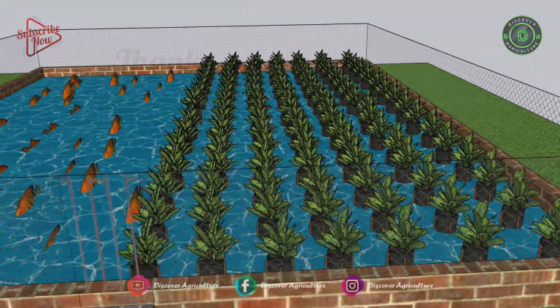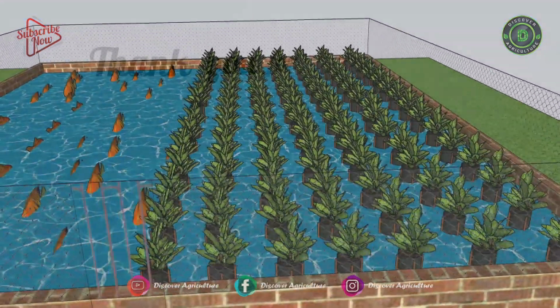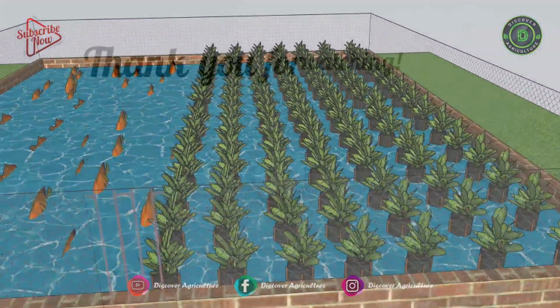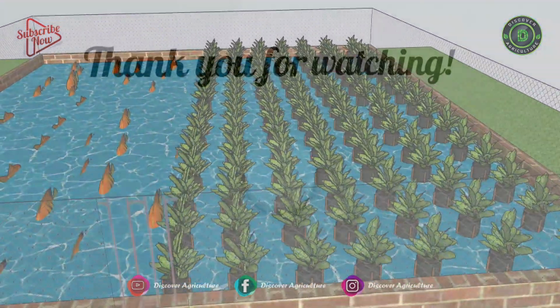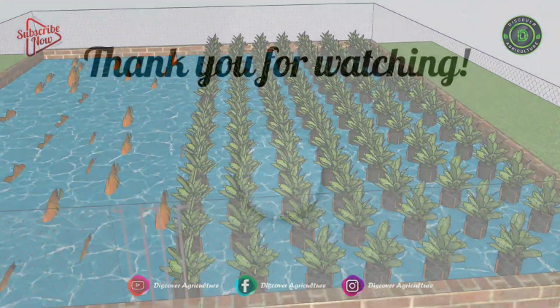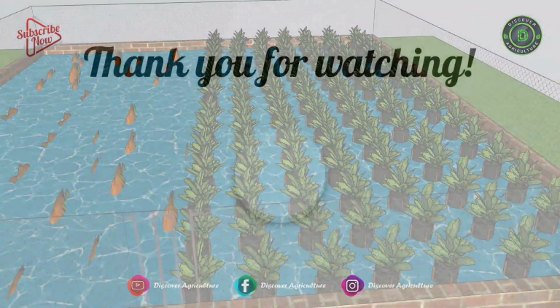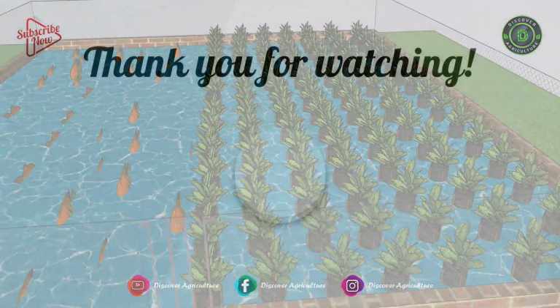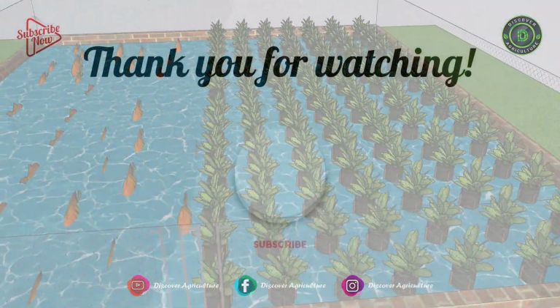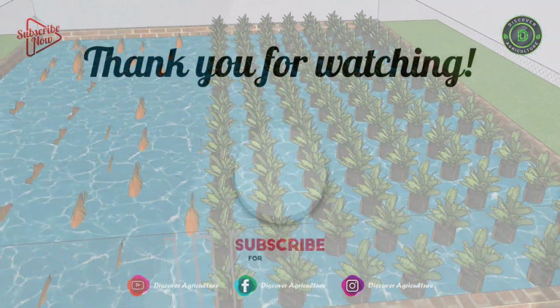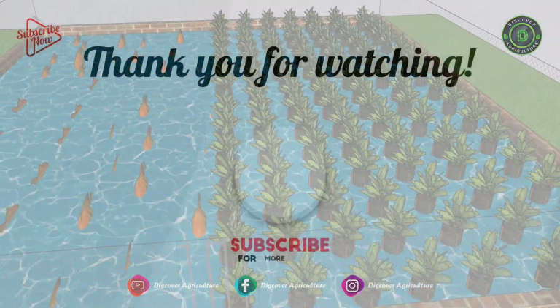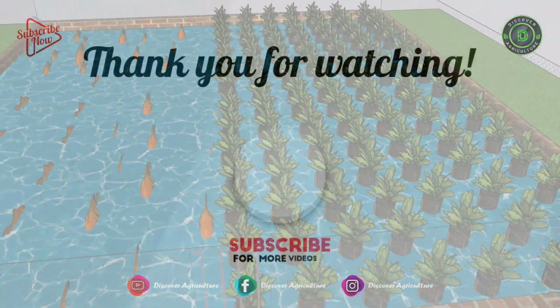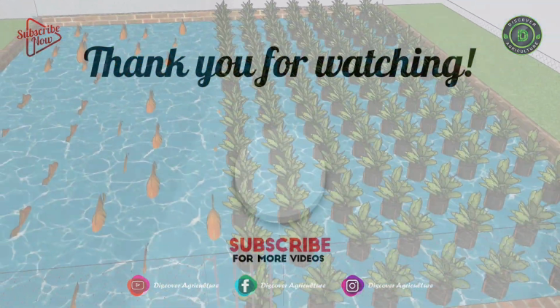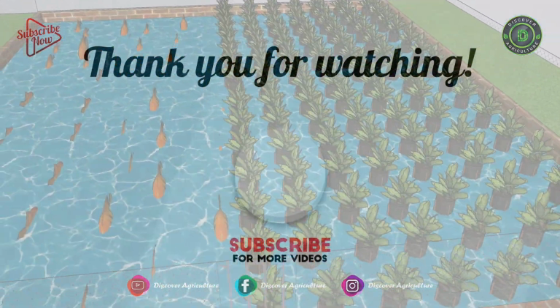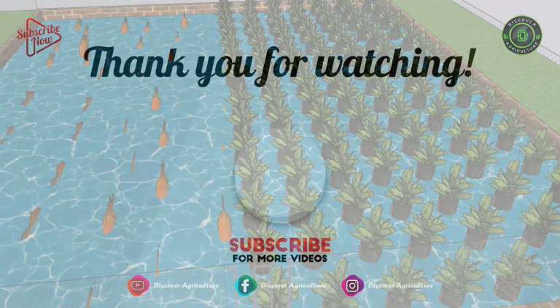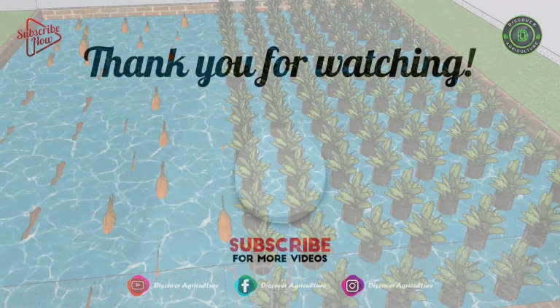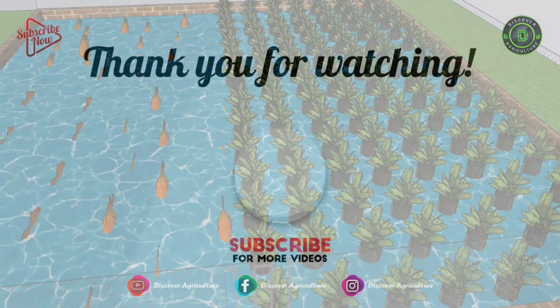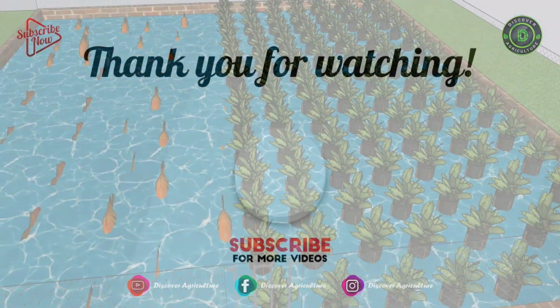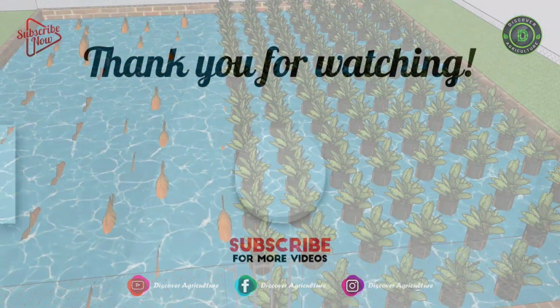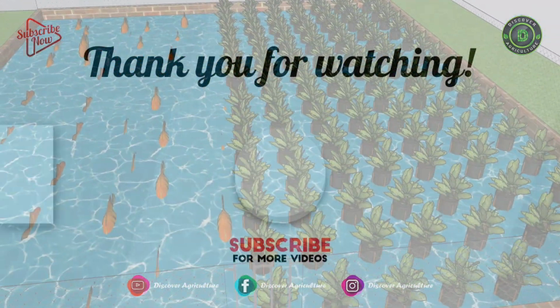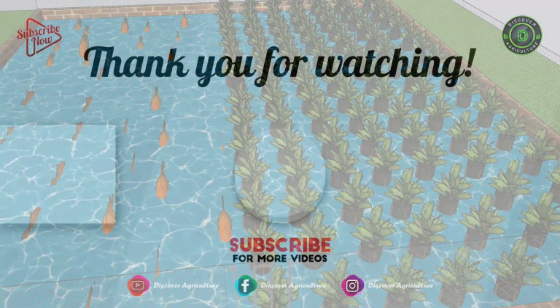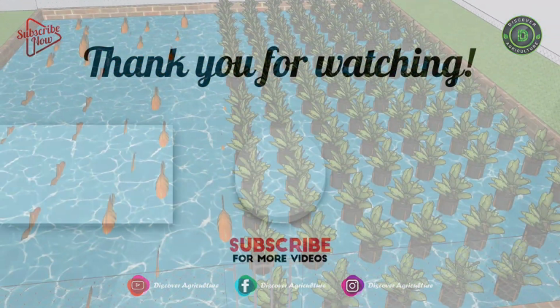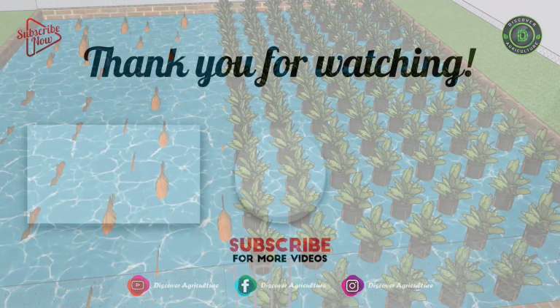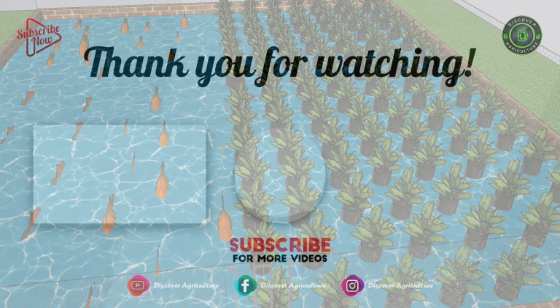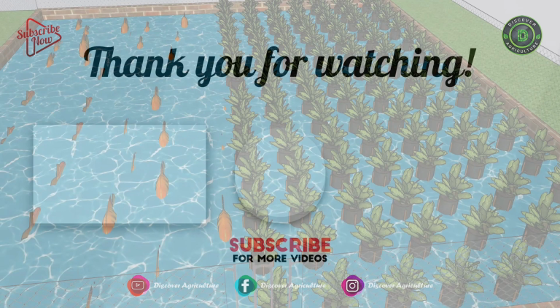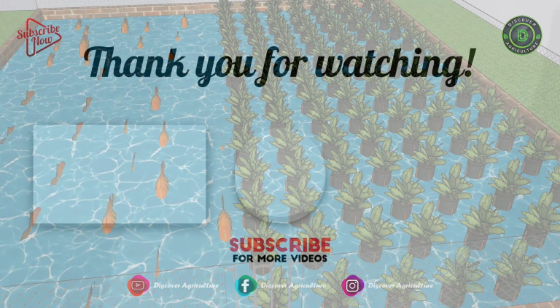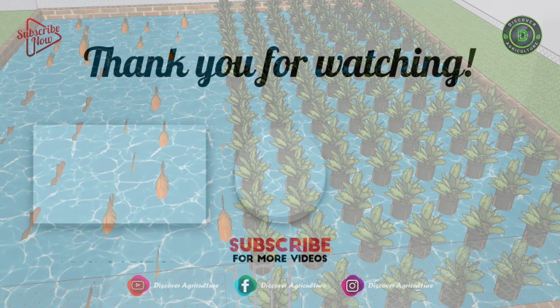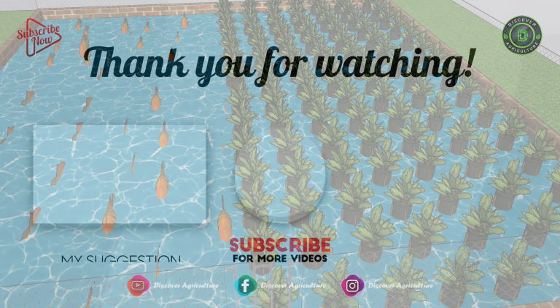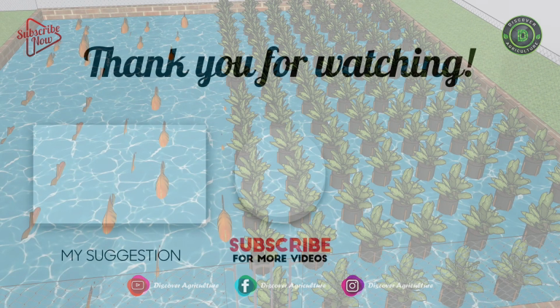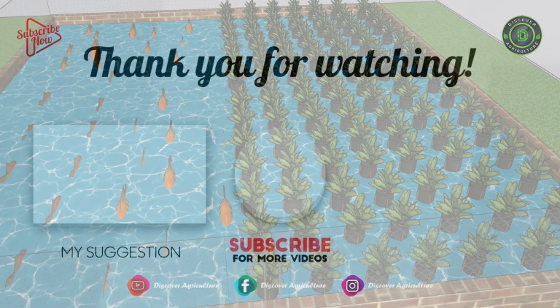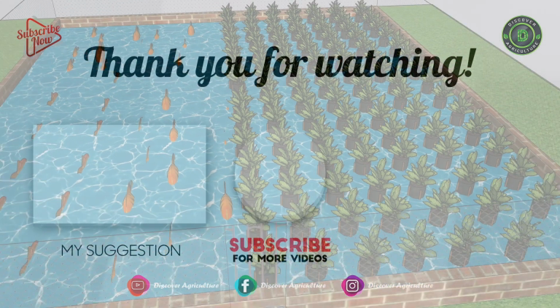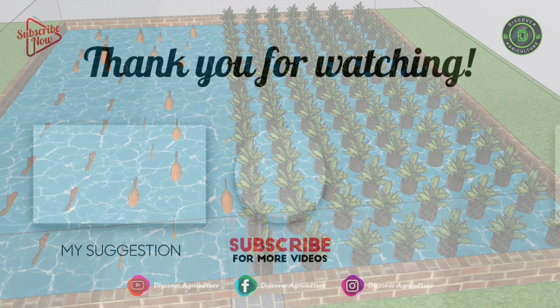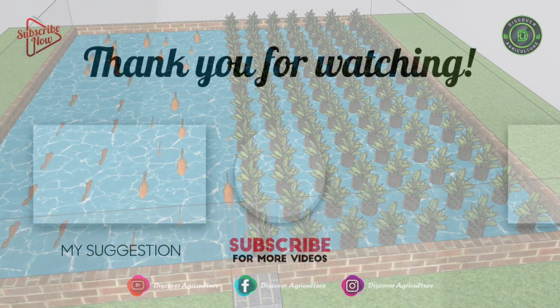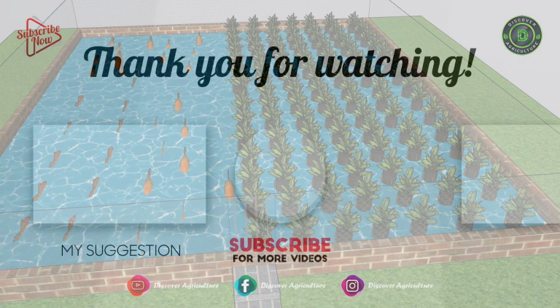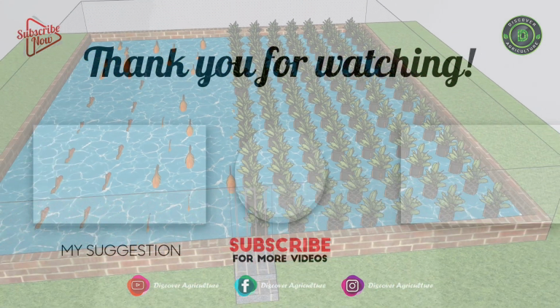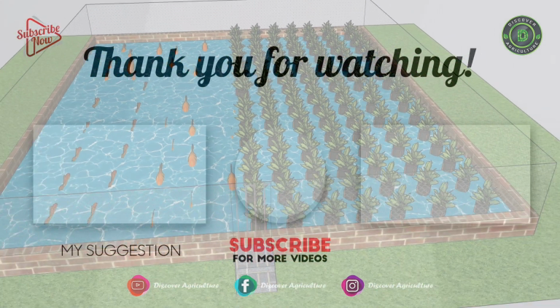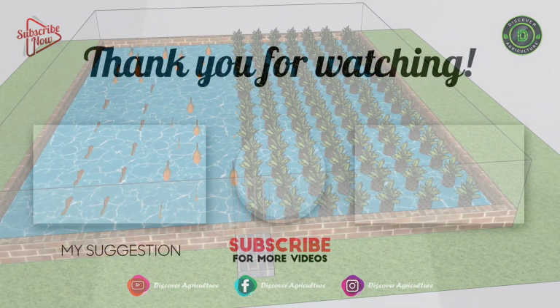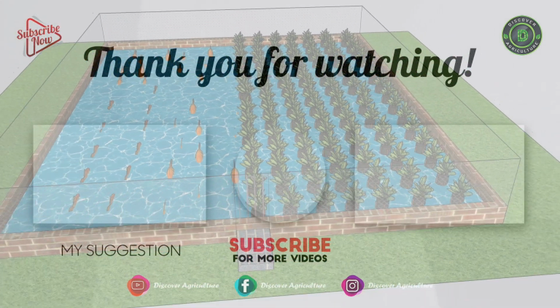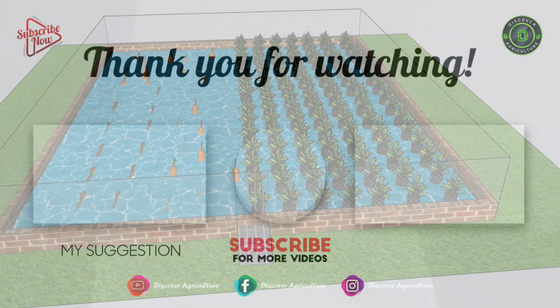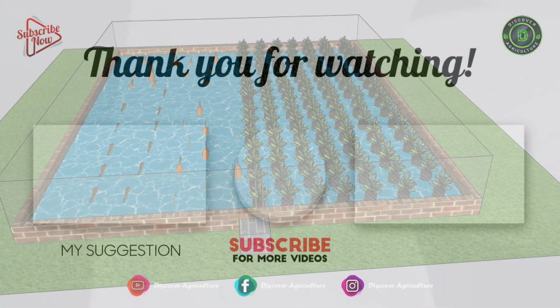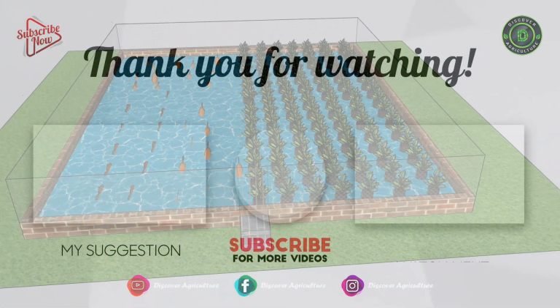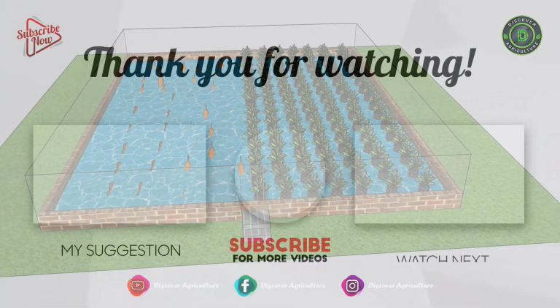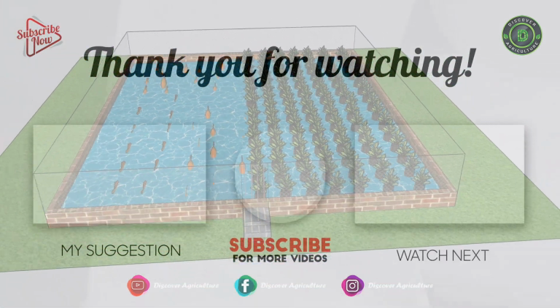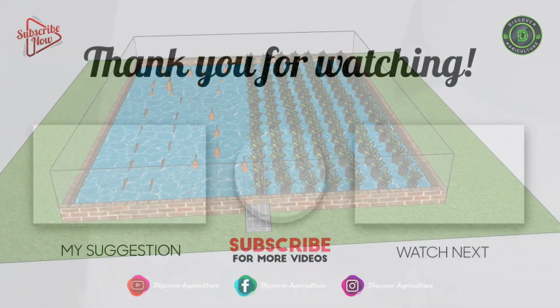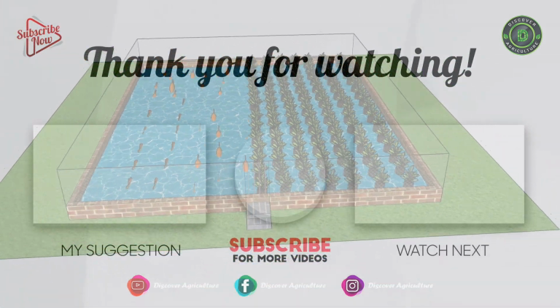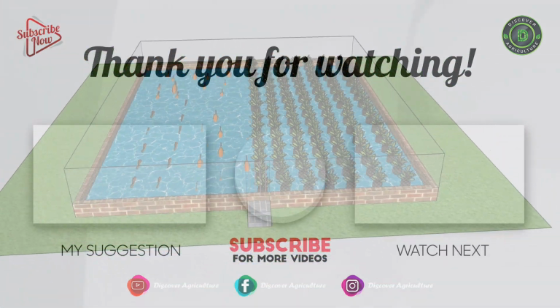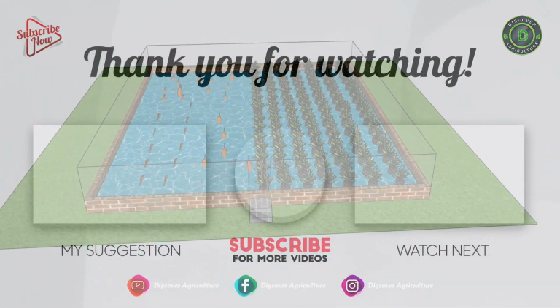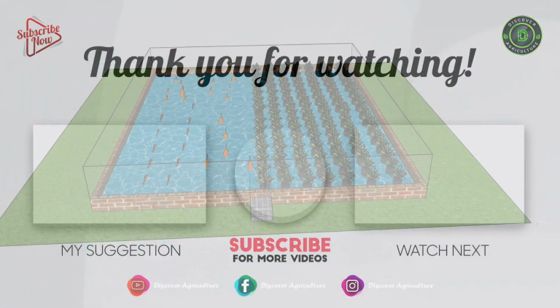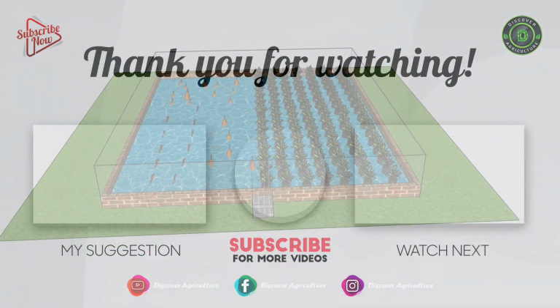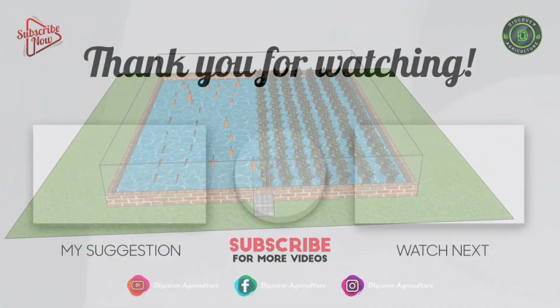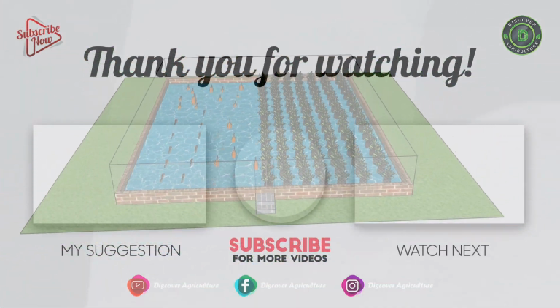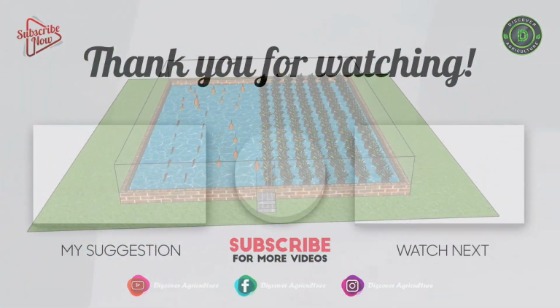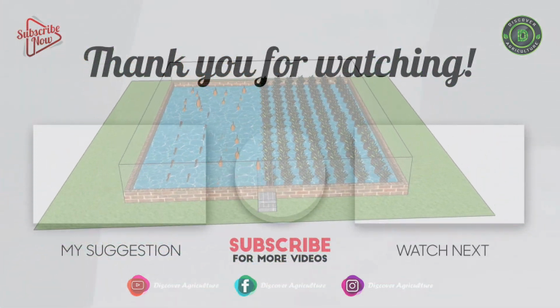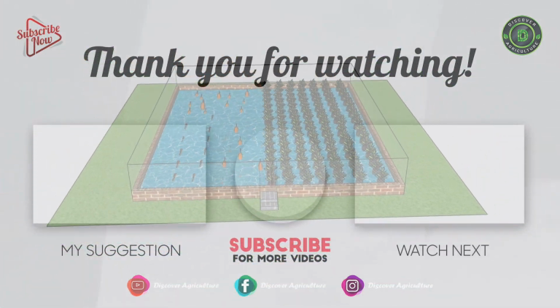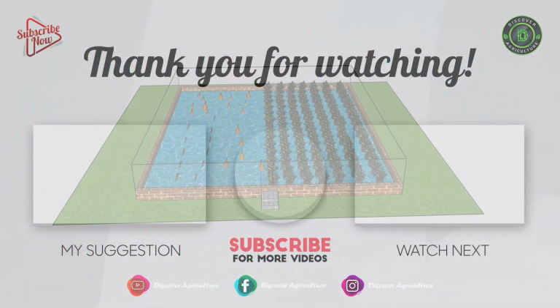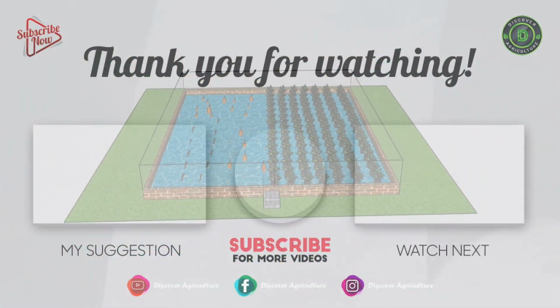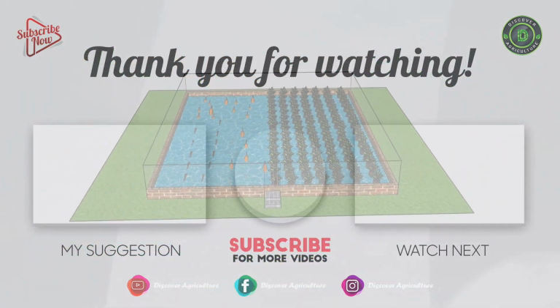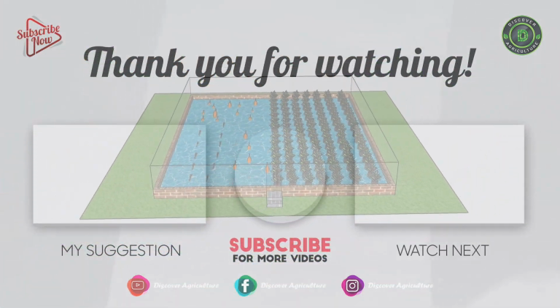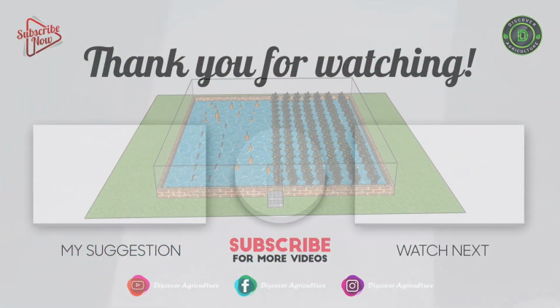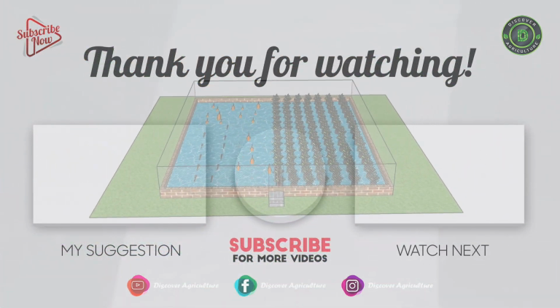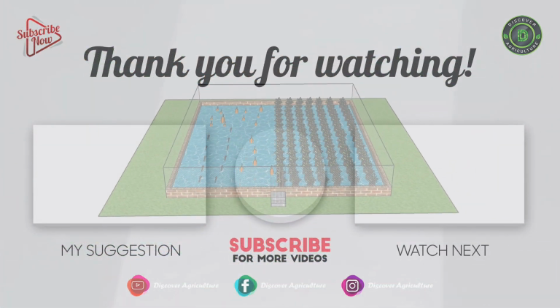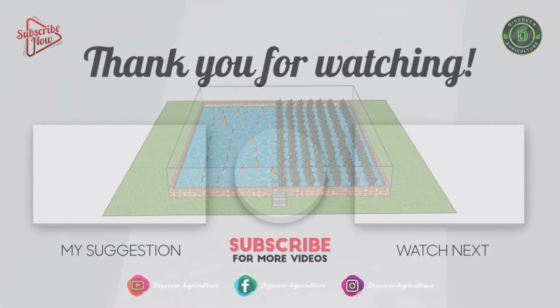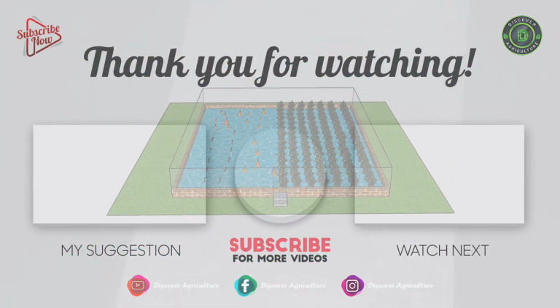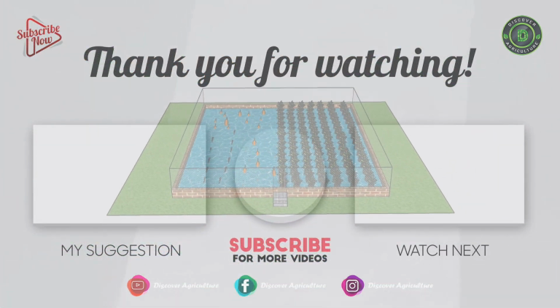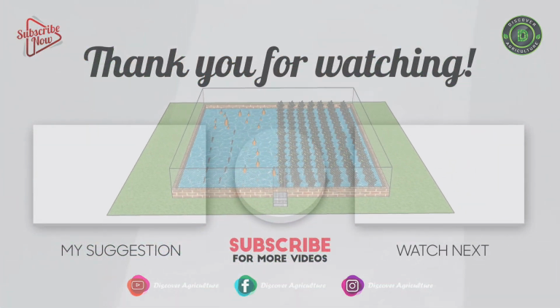Like, comment, and share the video with your friends. And subscribe to our channel, Discover Agriculture.